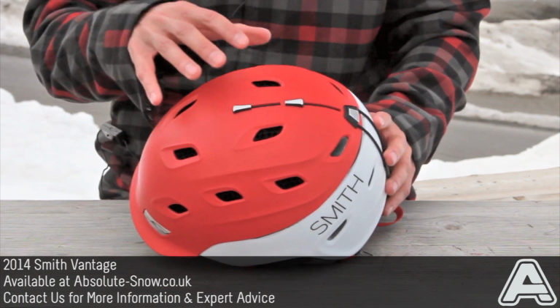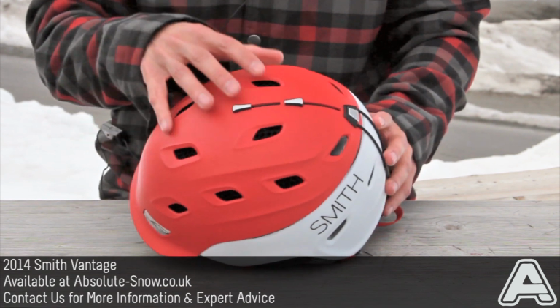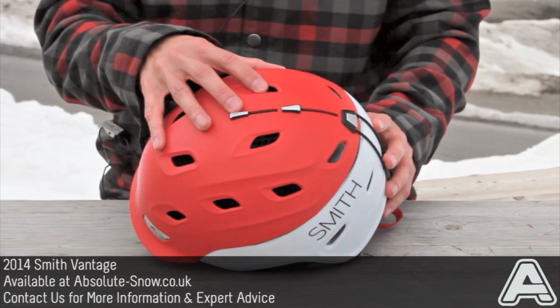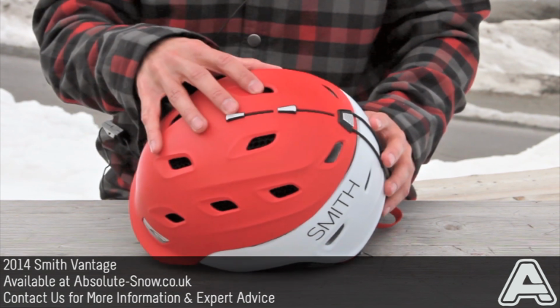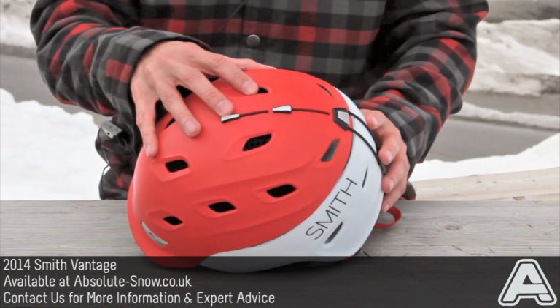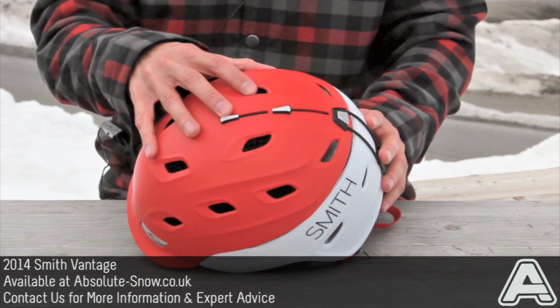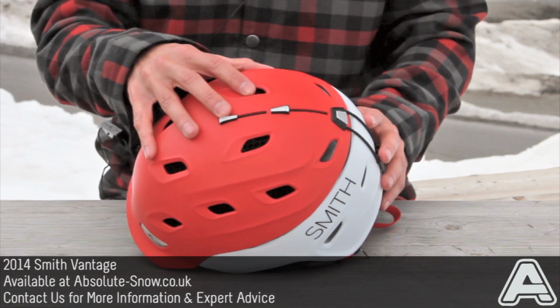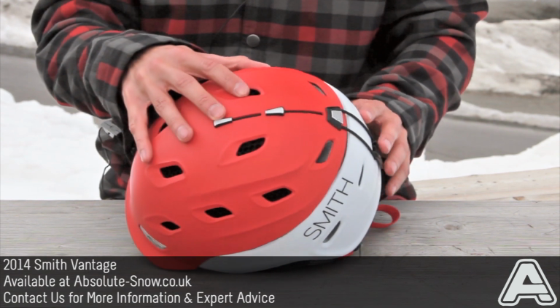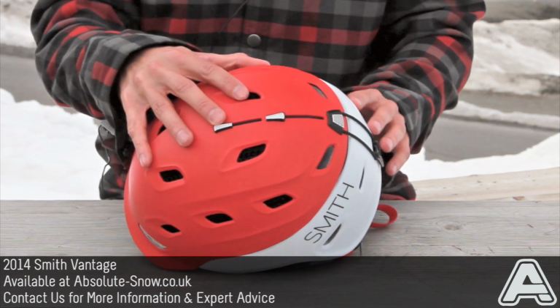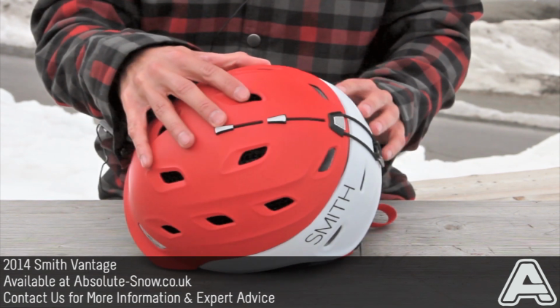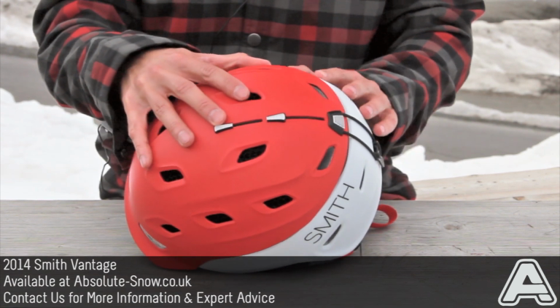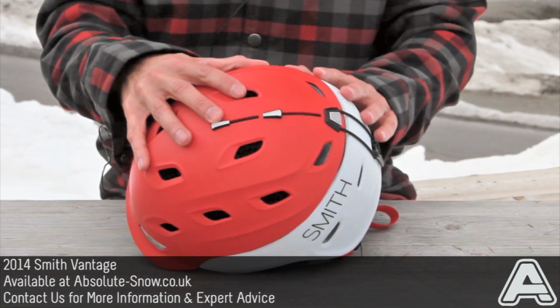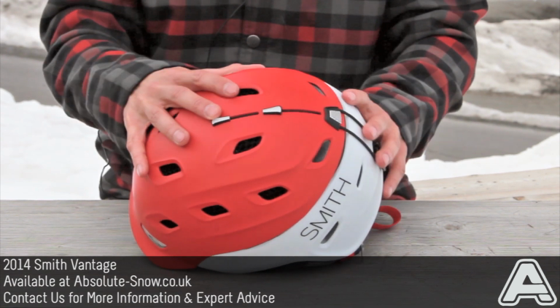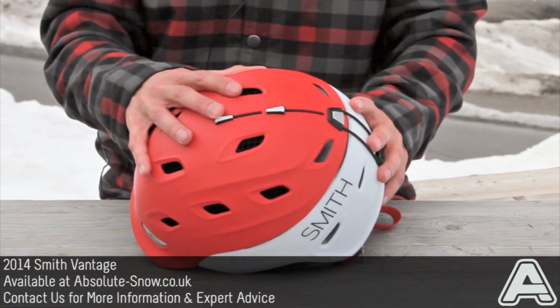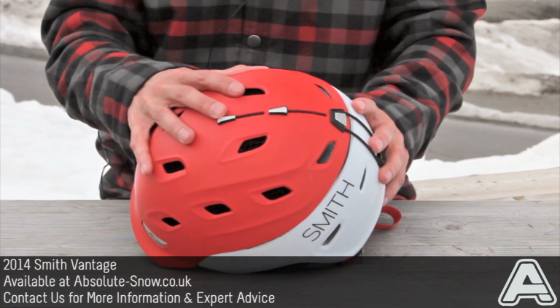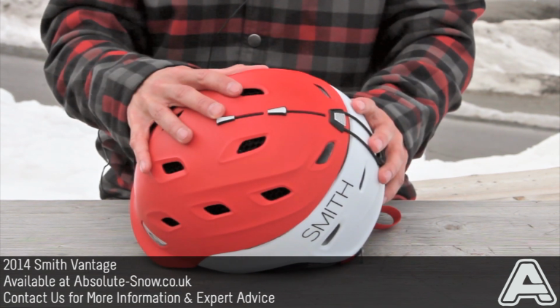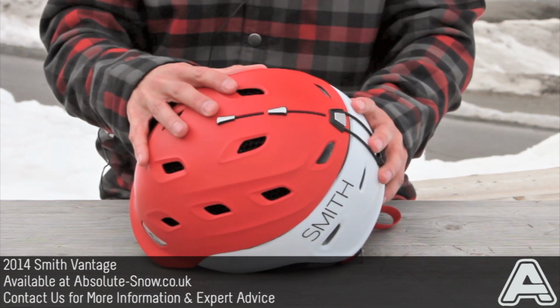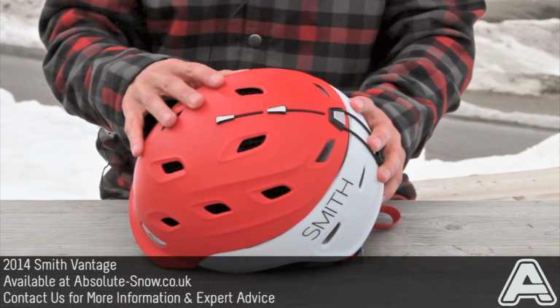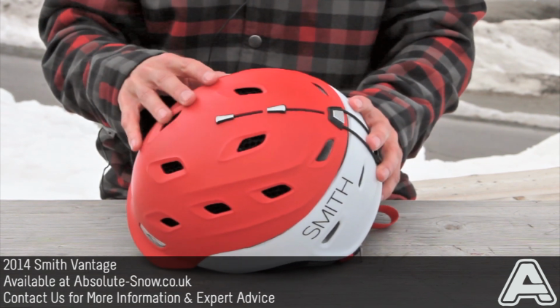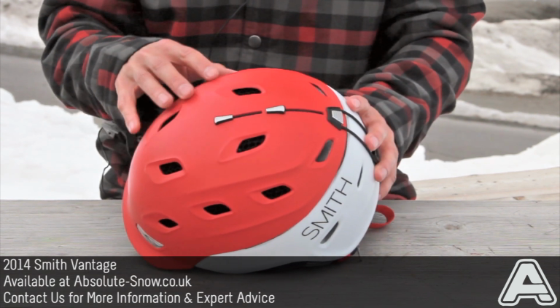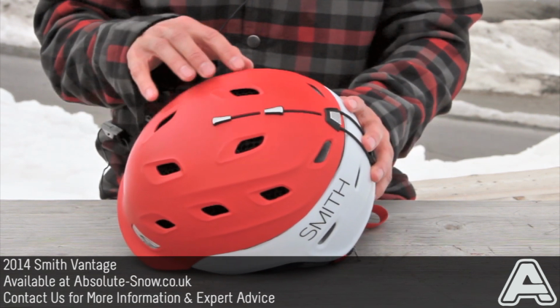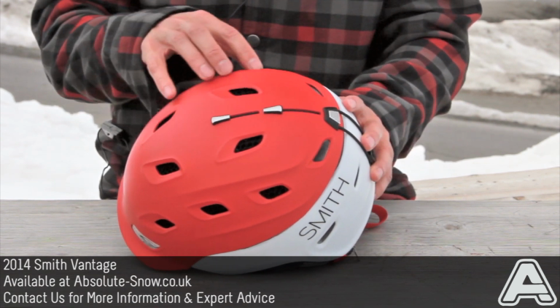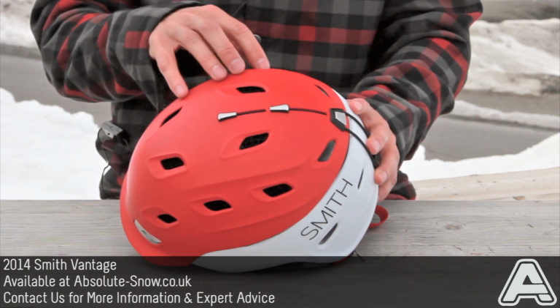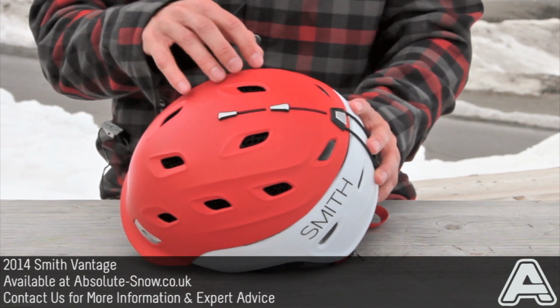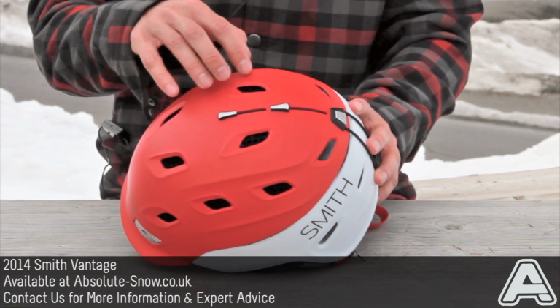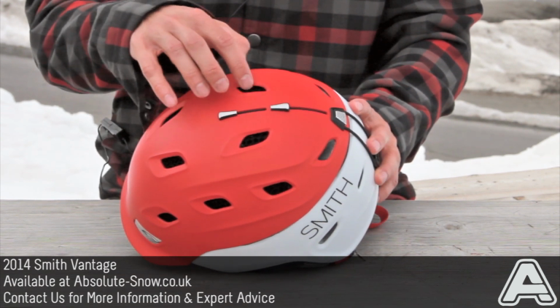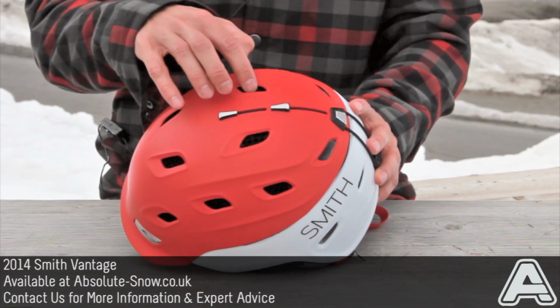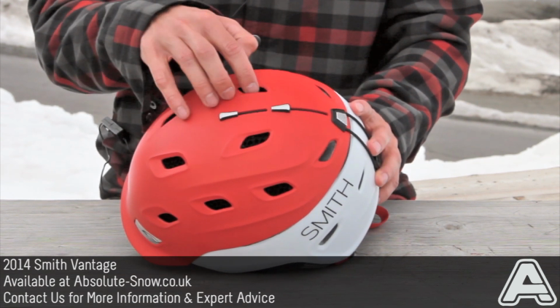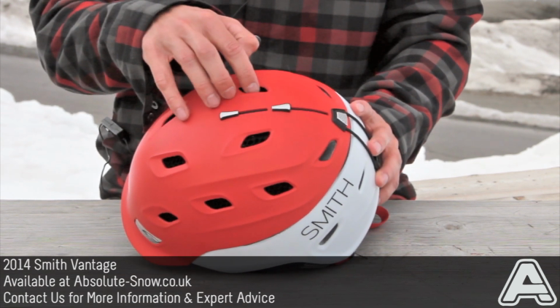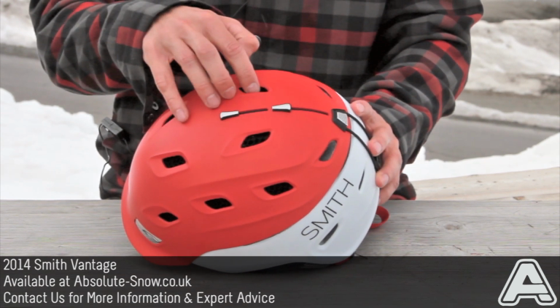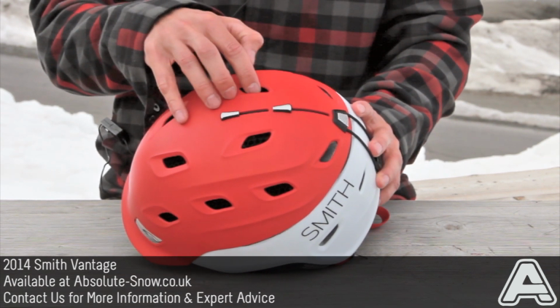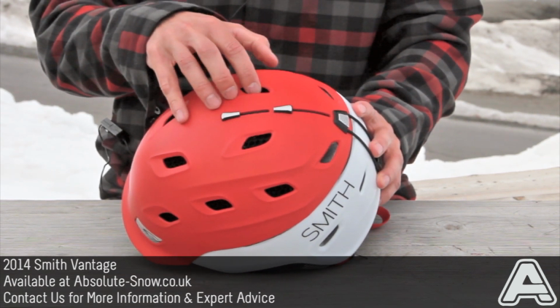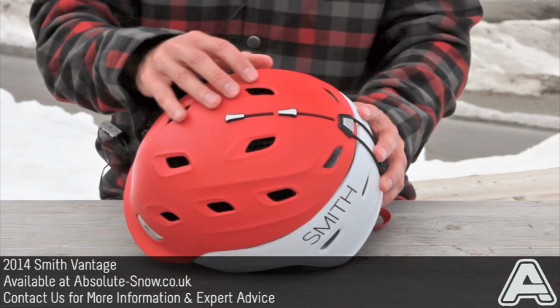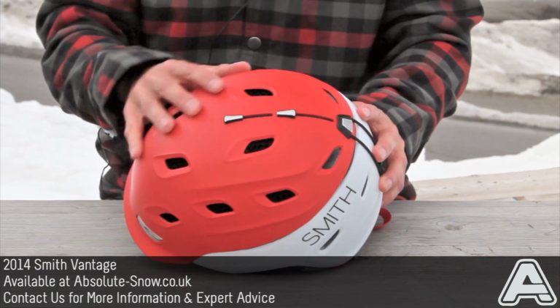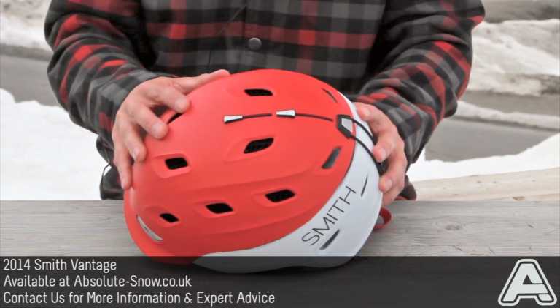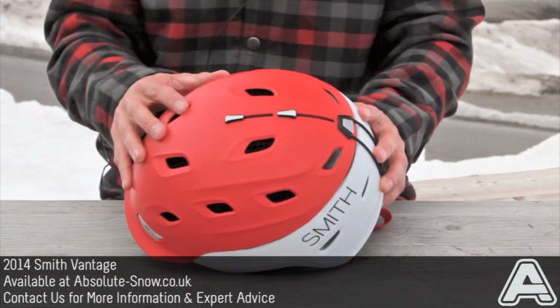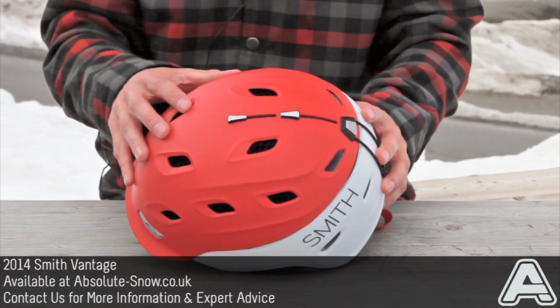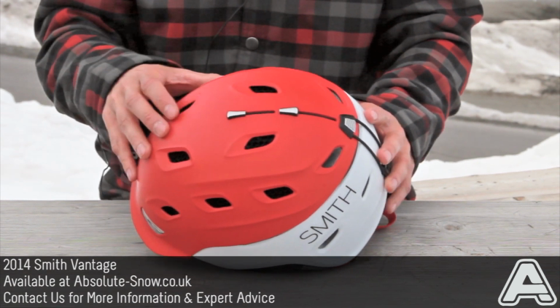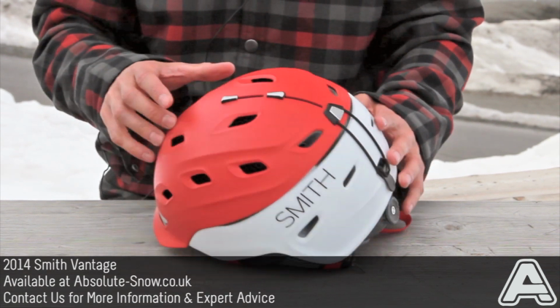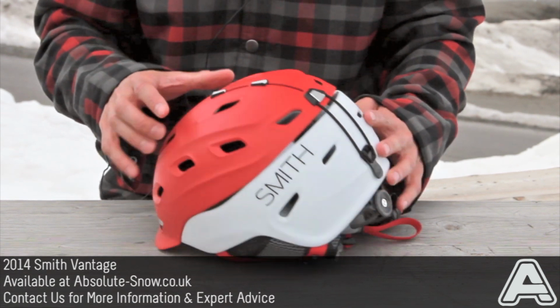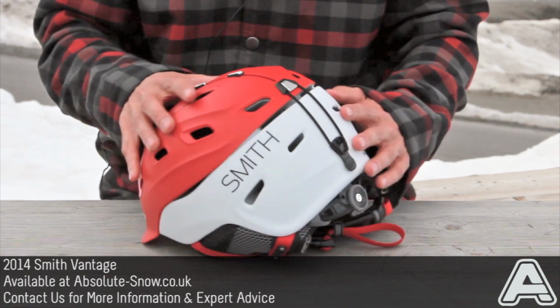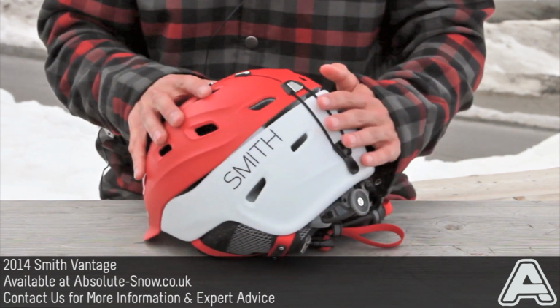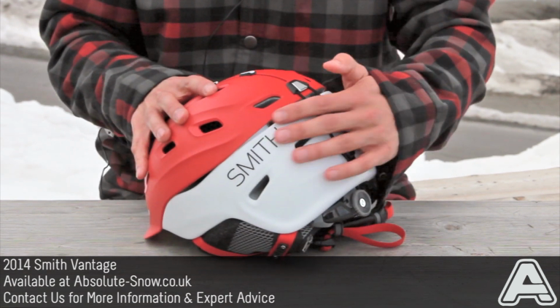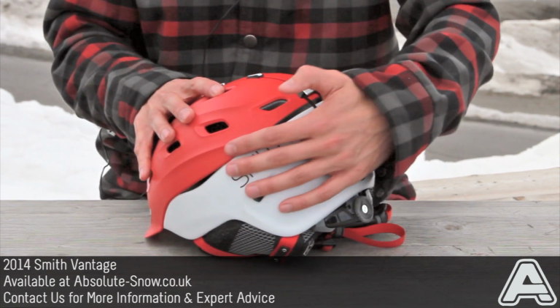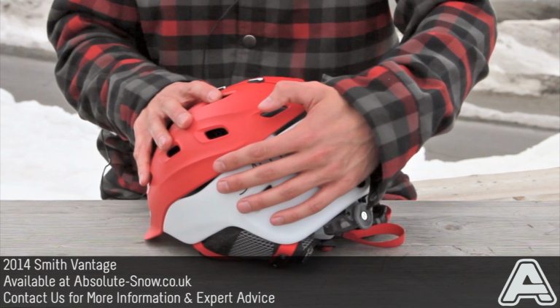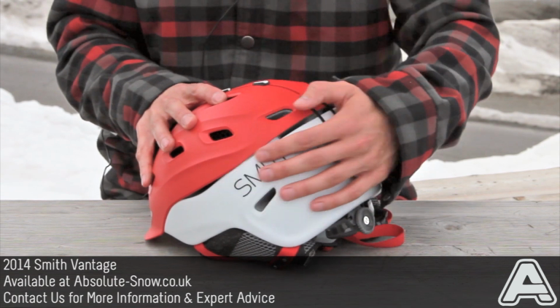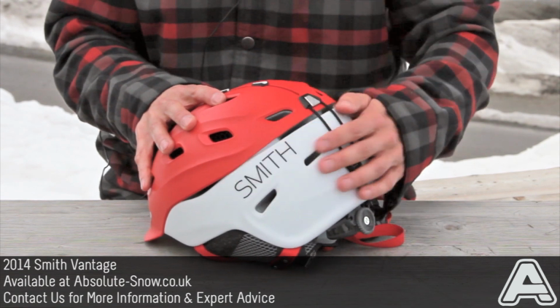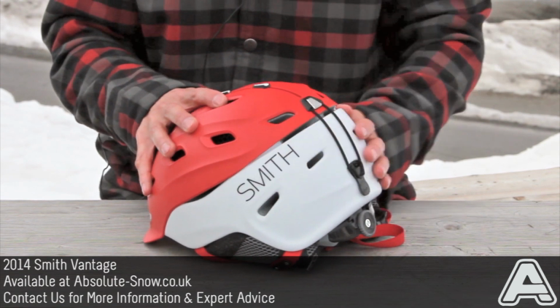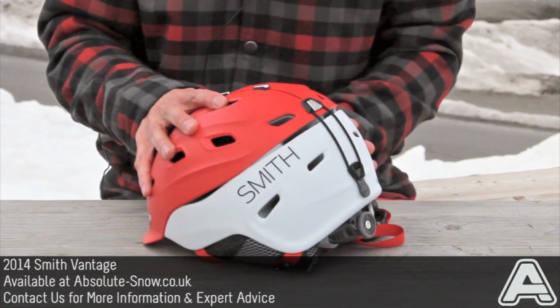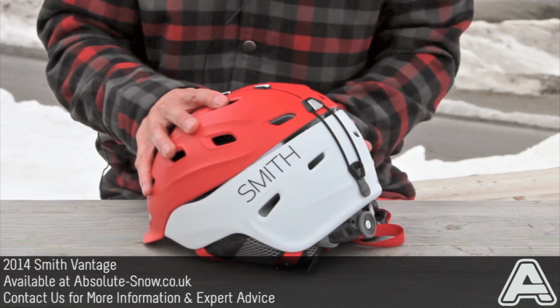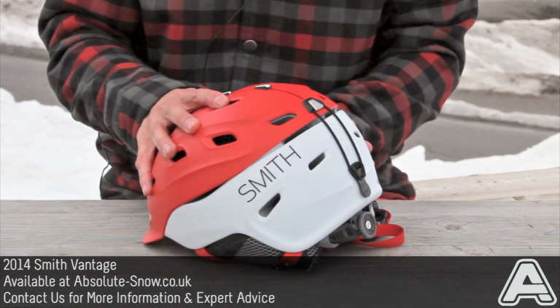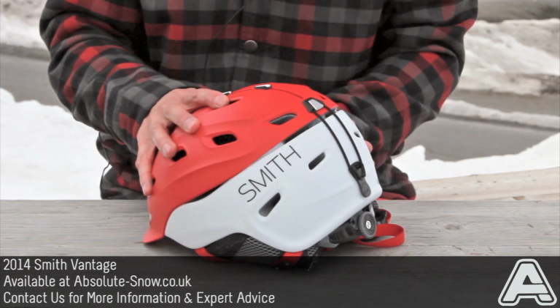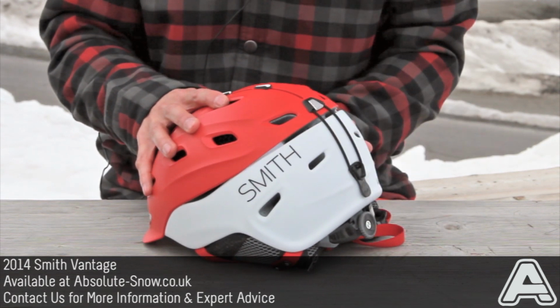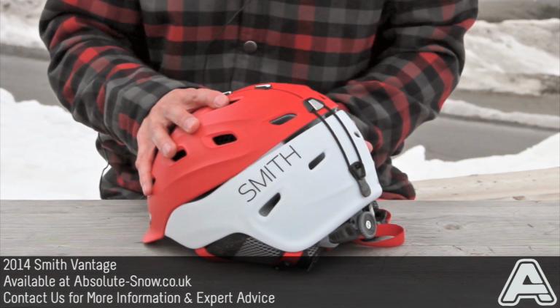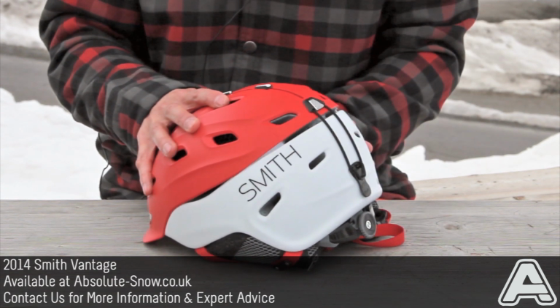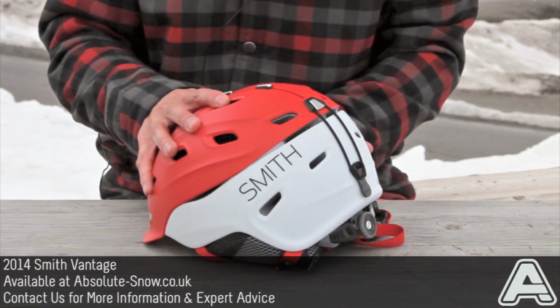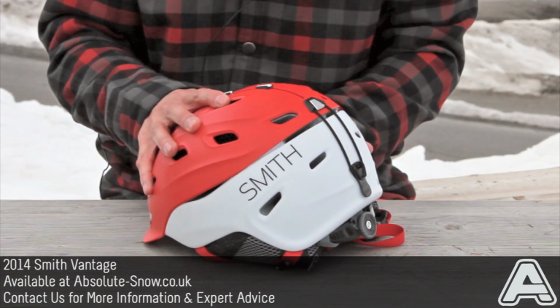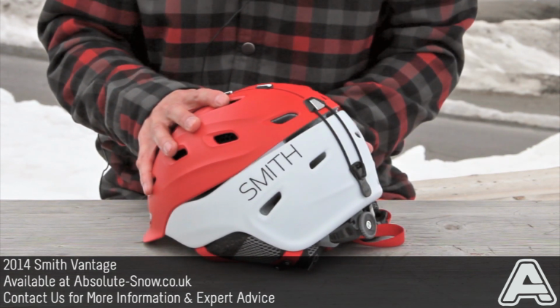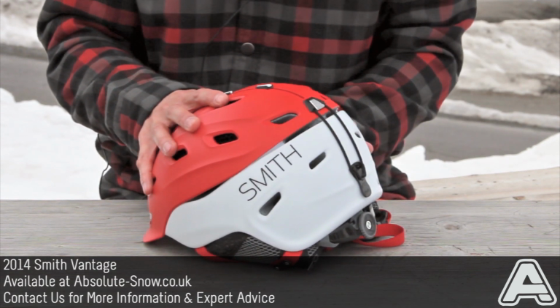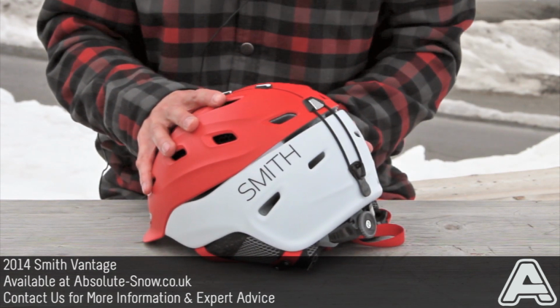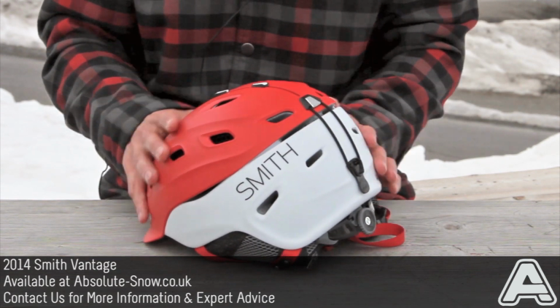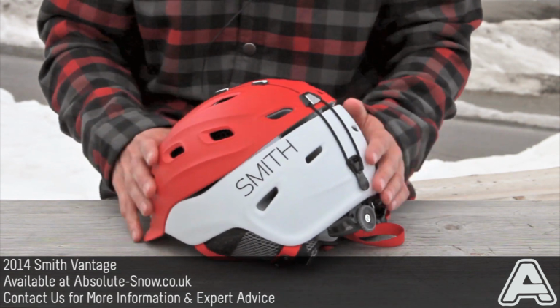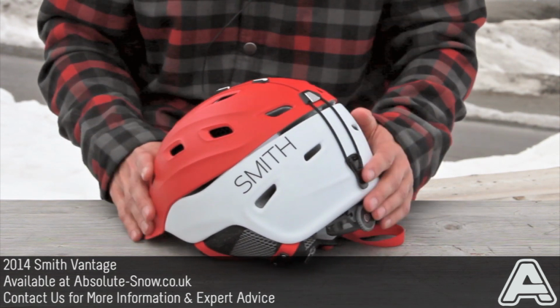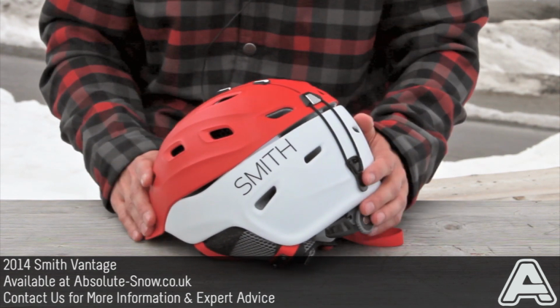This helmet actually has a combination of both. It's got the AeroCore at the top, and then regular EPS around the back and sides.